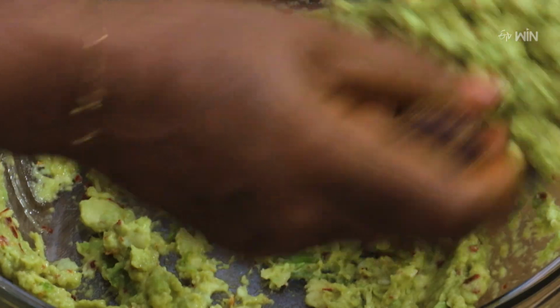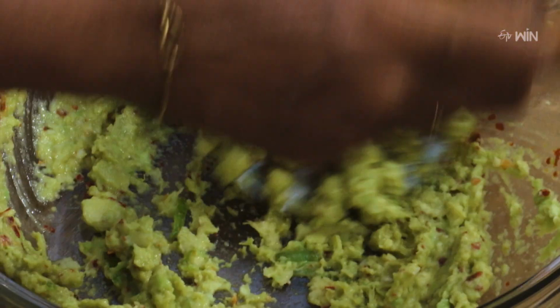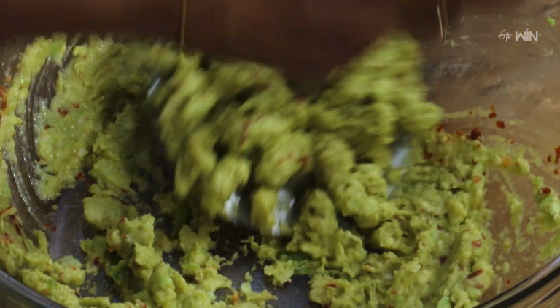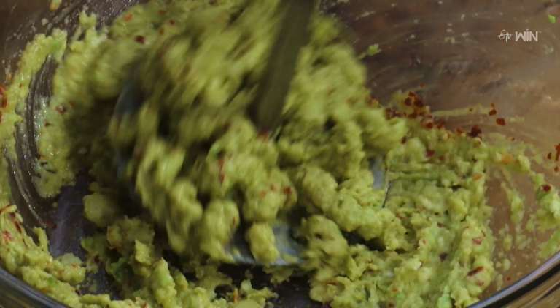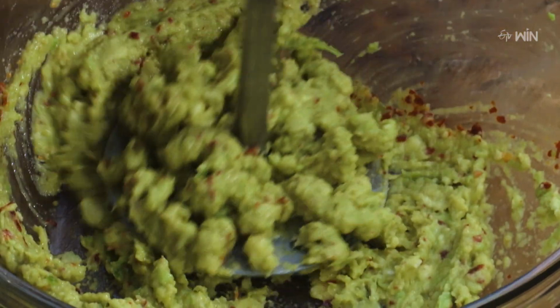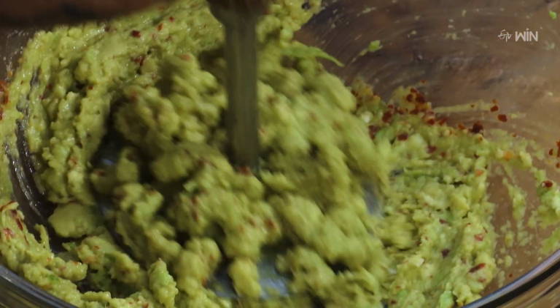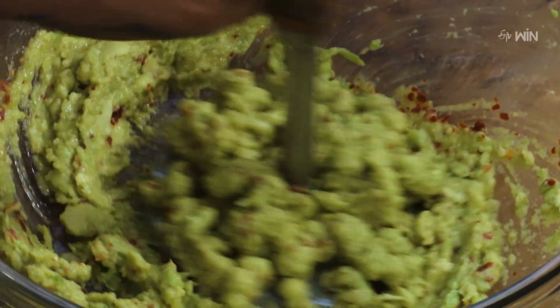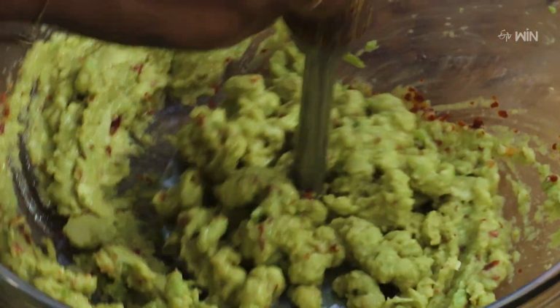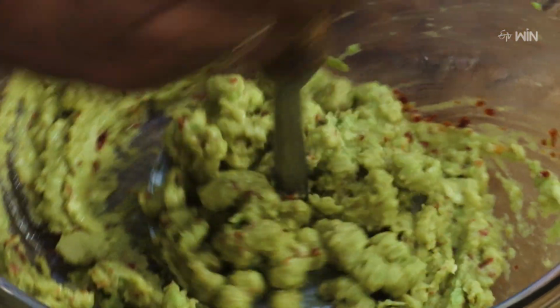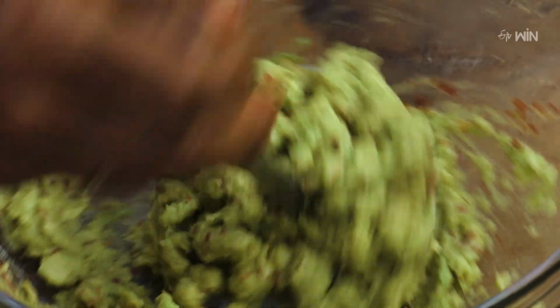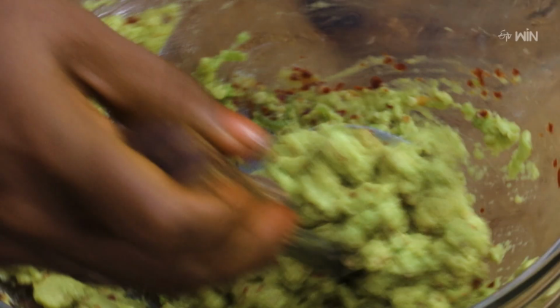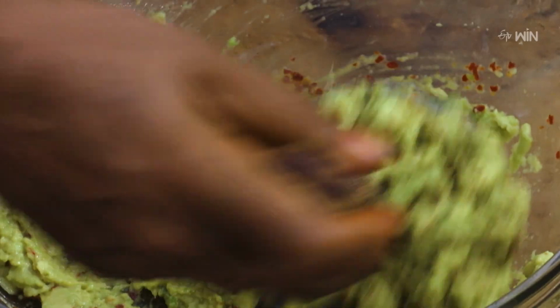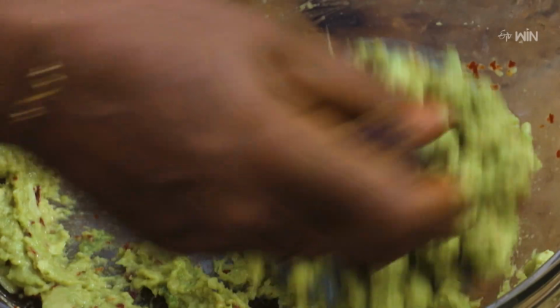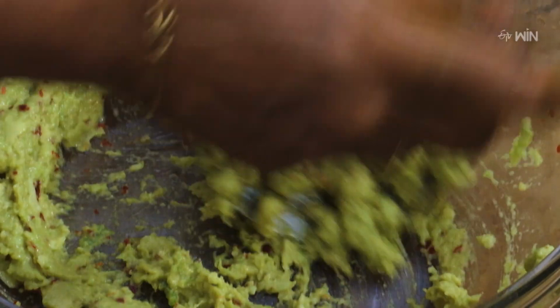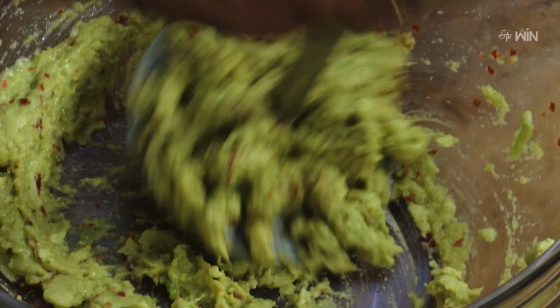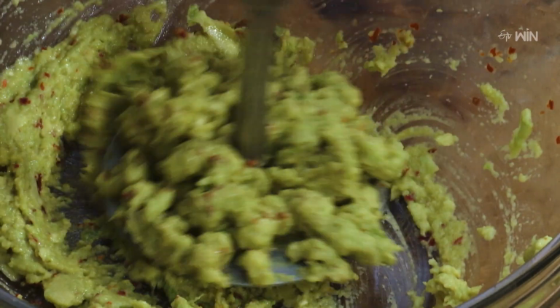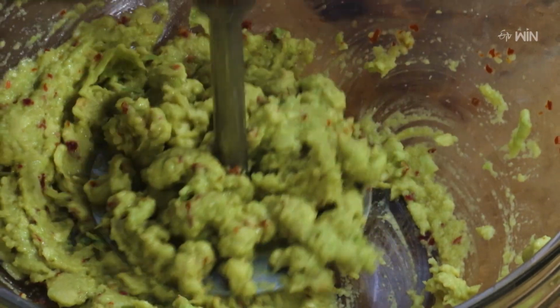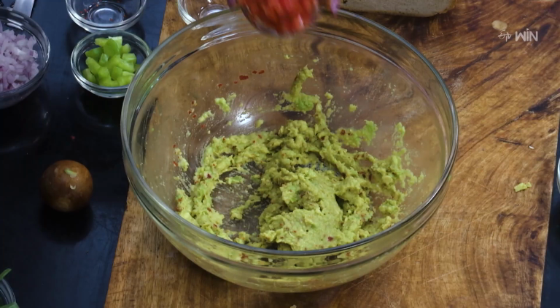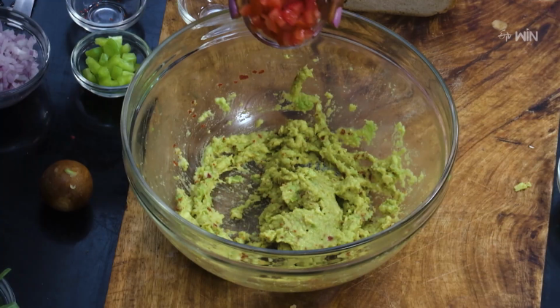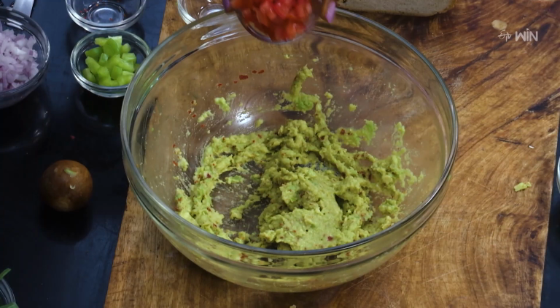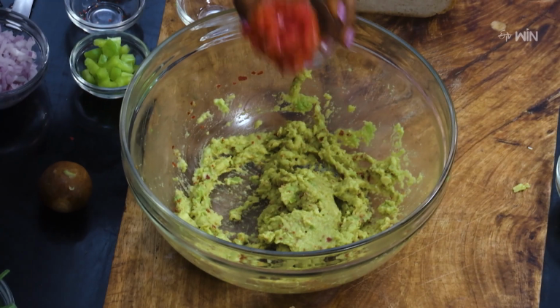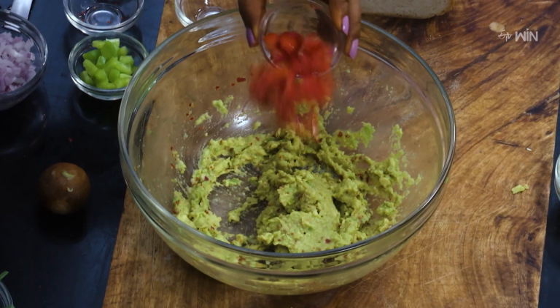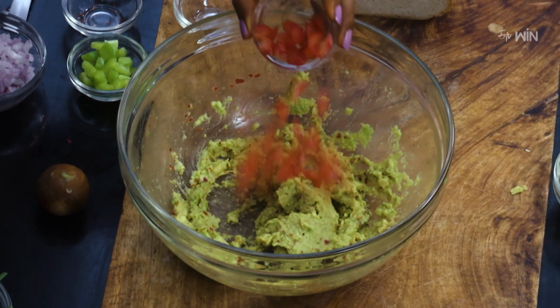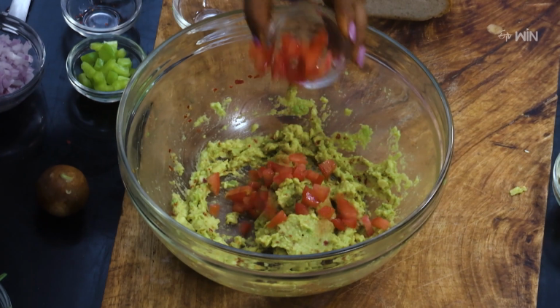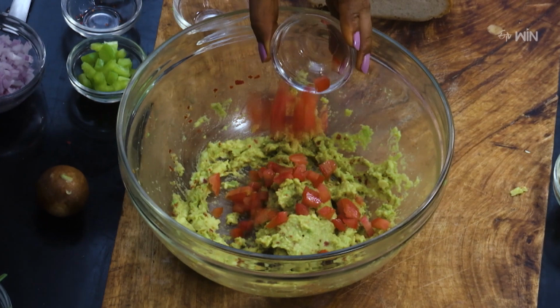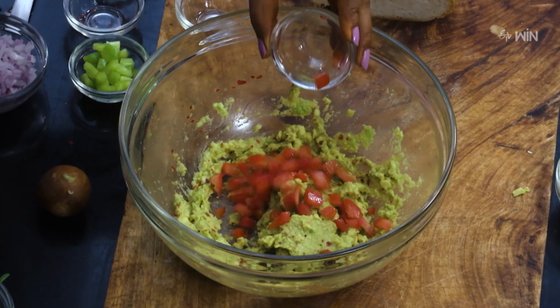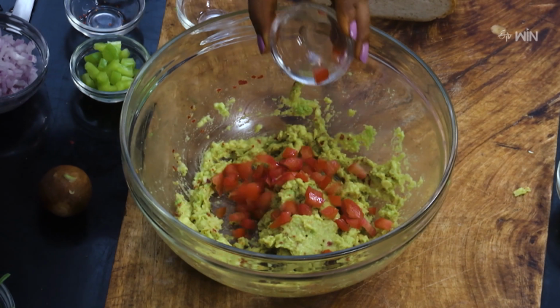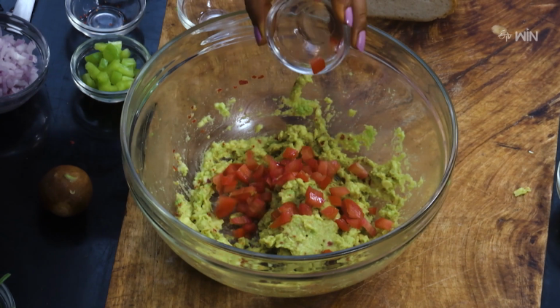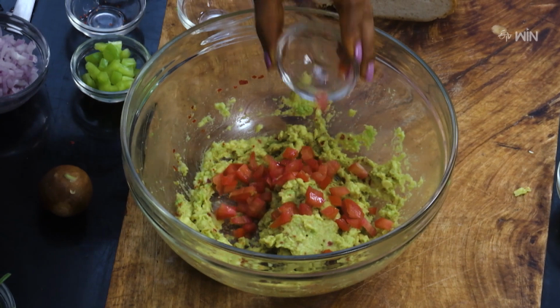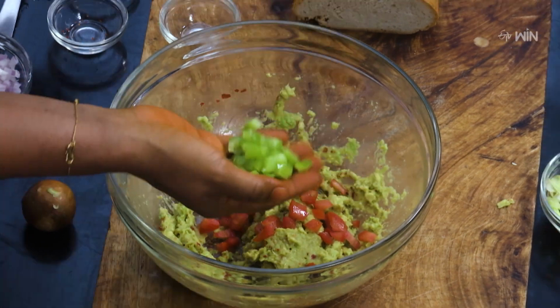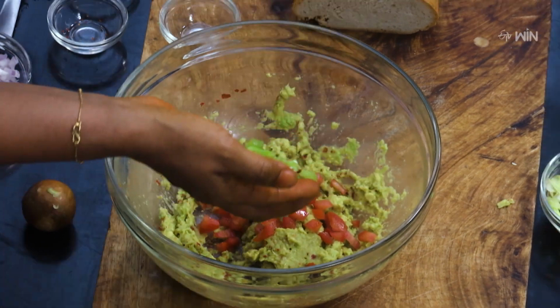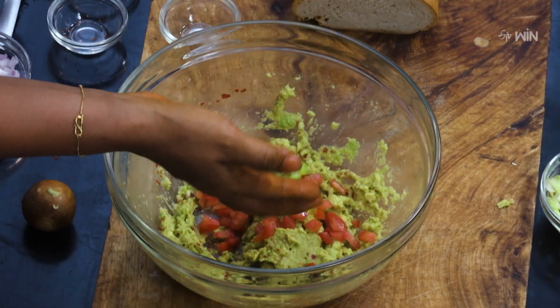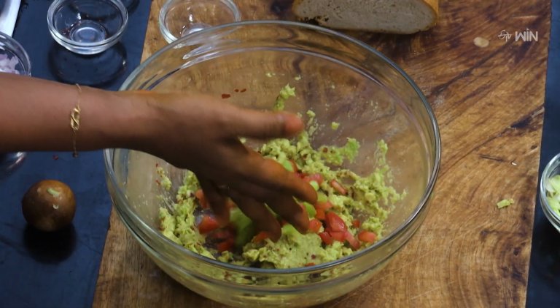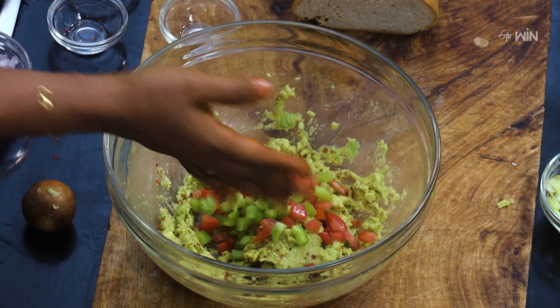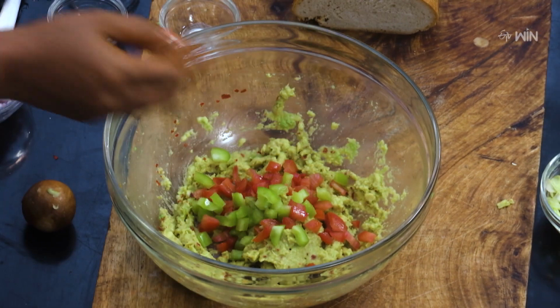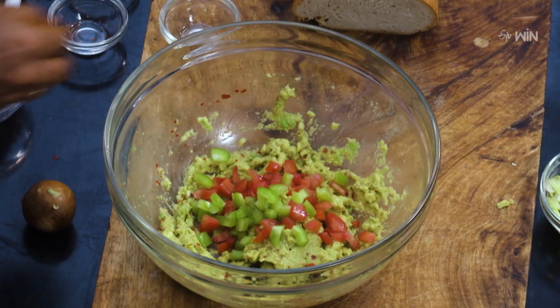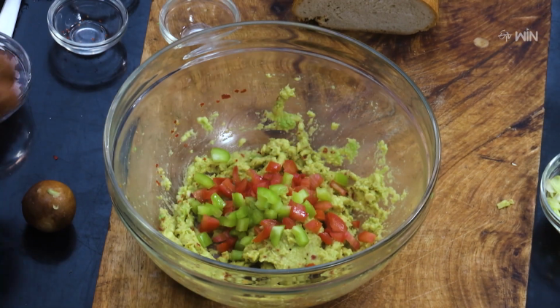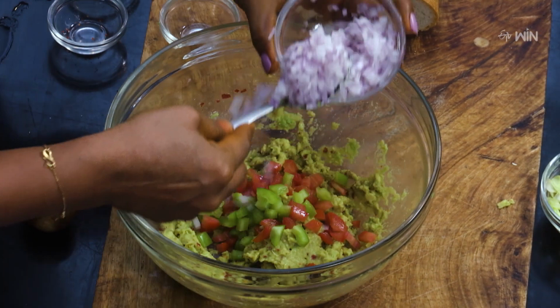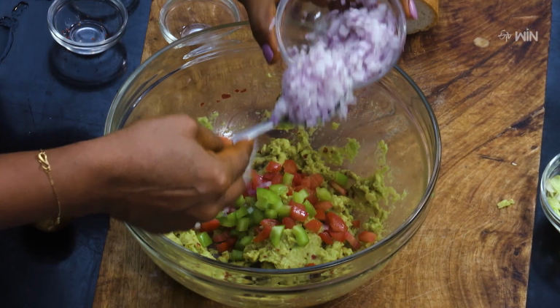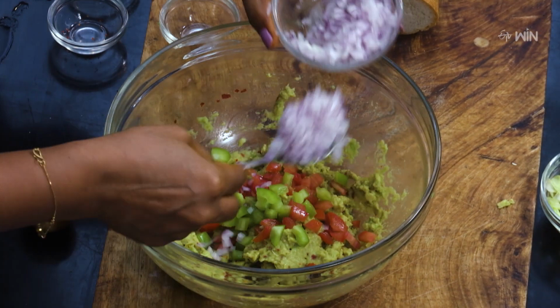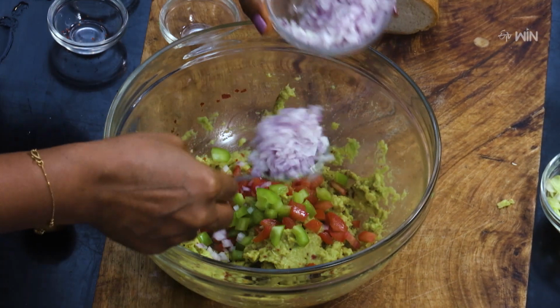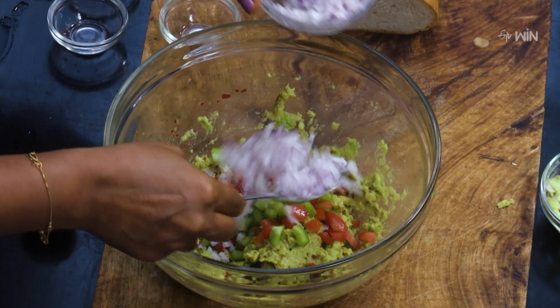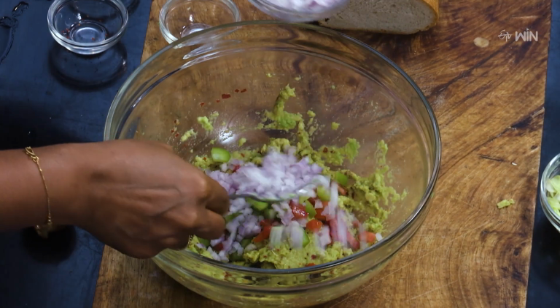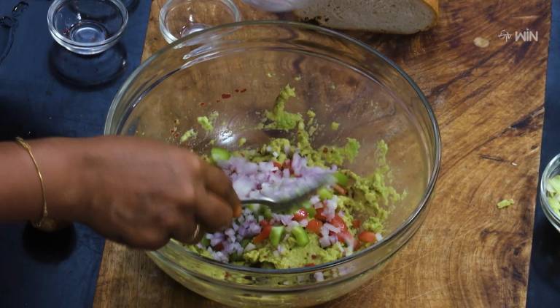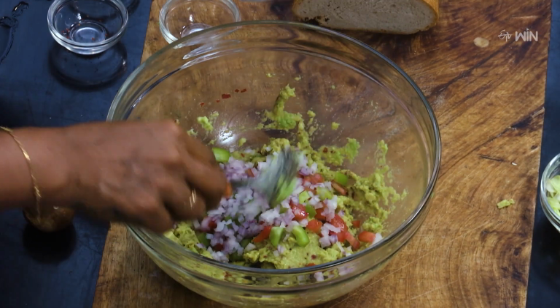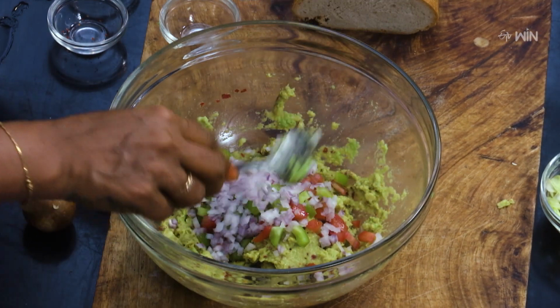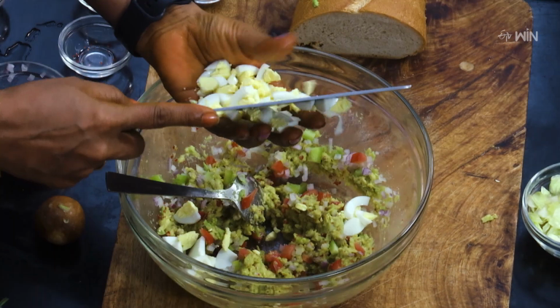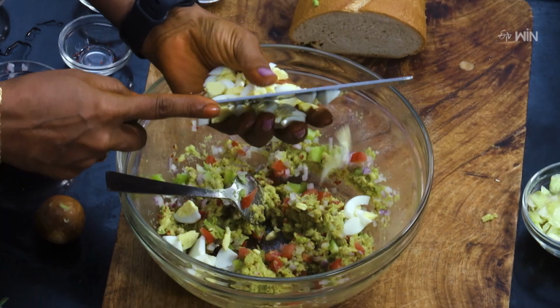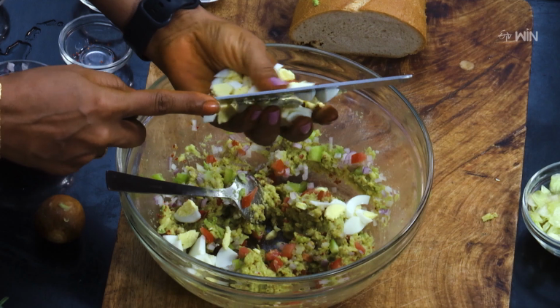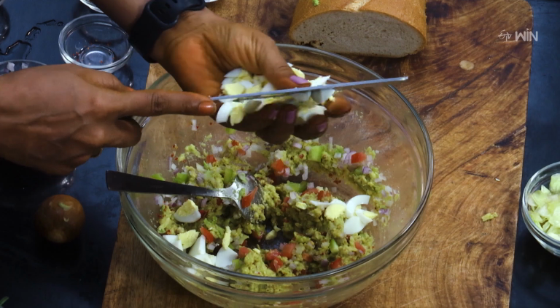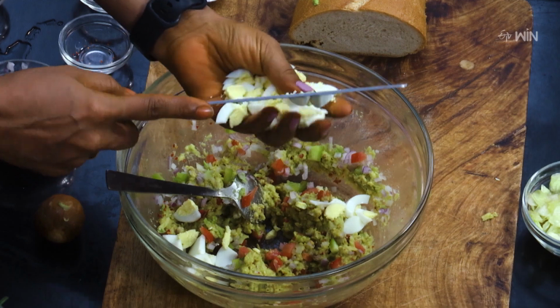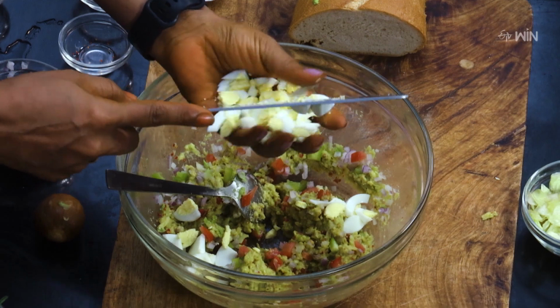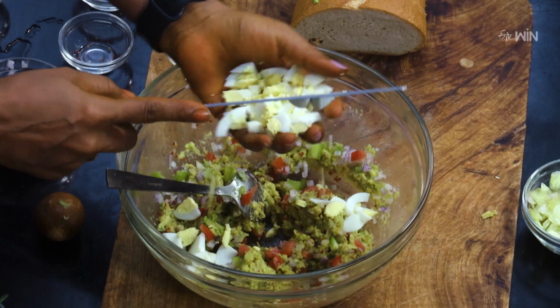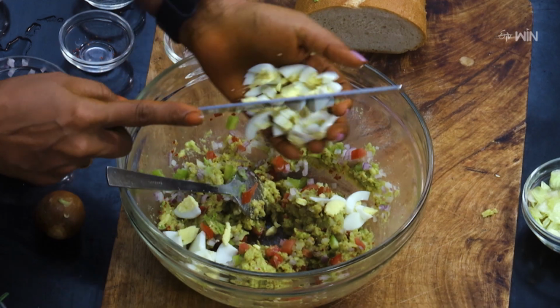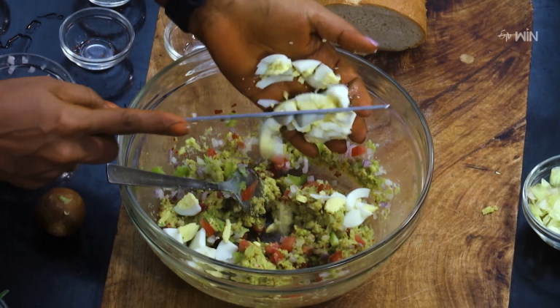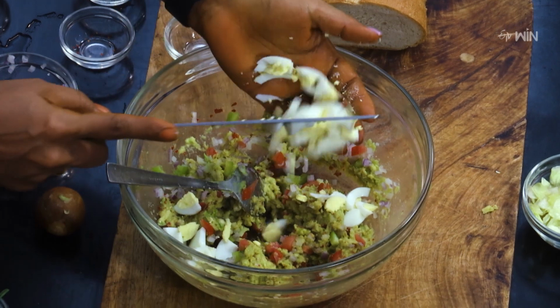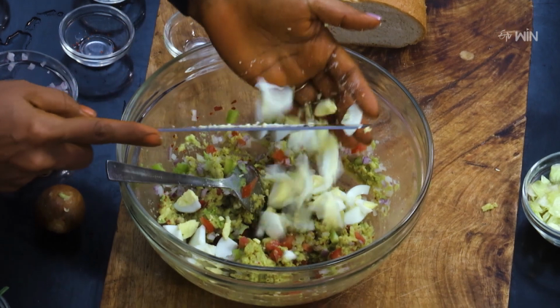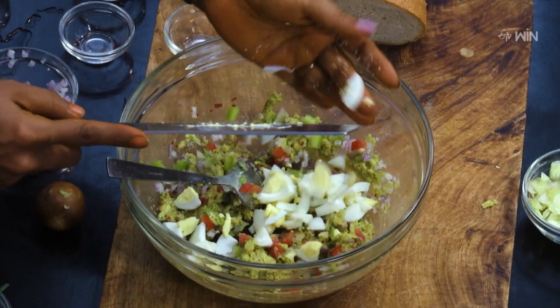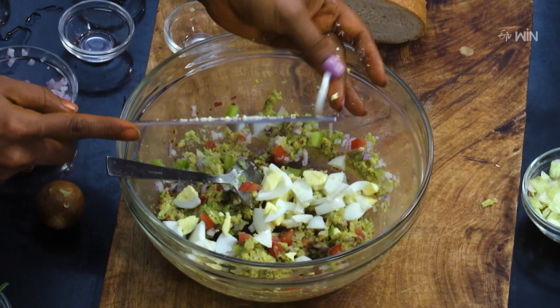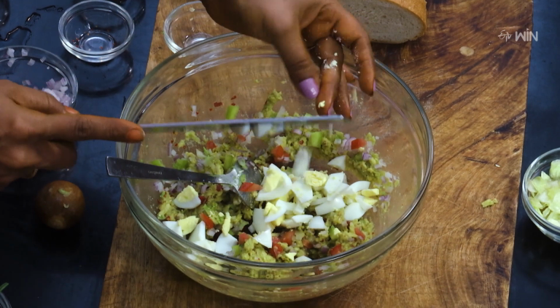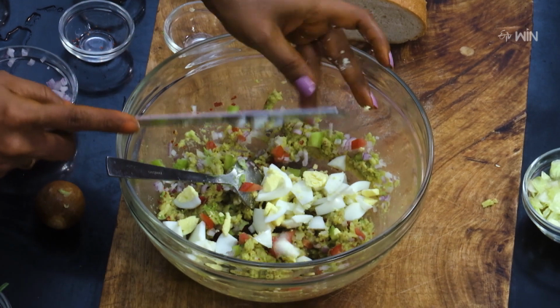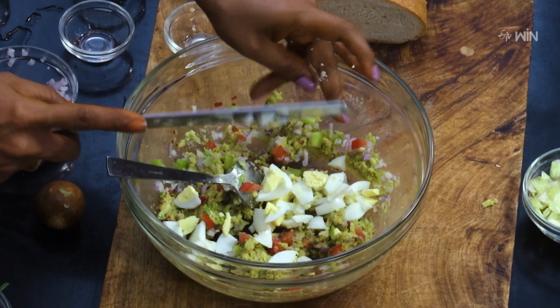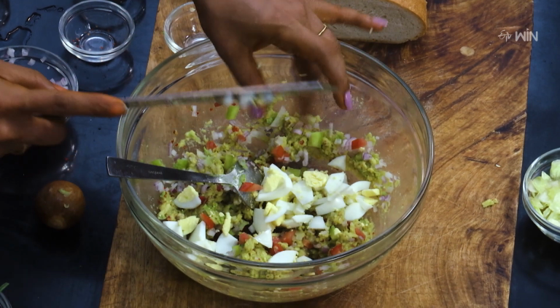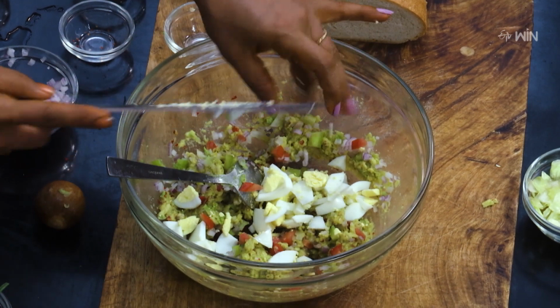Add Tomato, Capsicum, and Ullipay (onion) to the bowl and mix well.